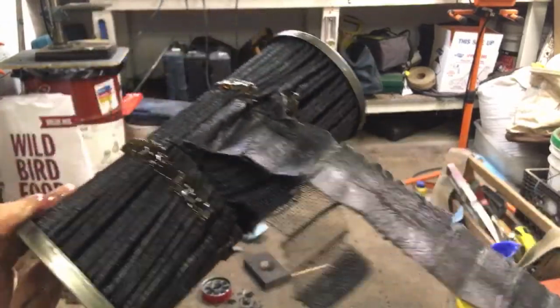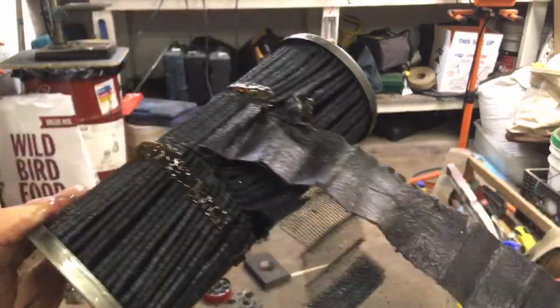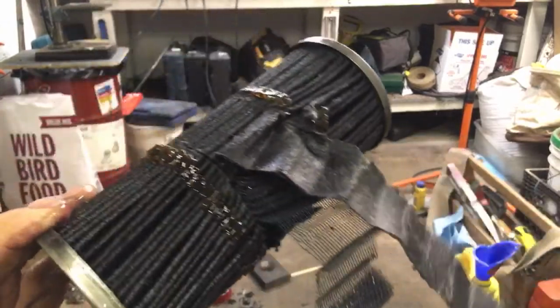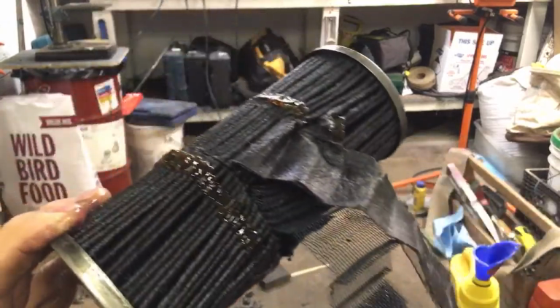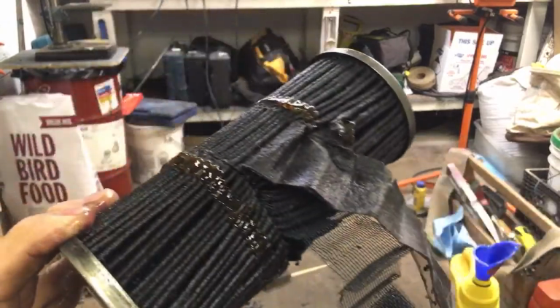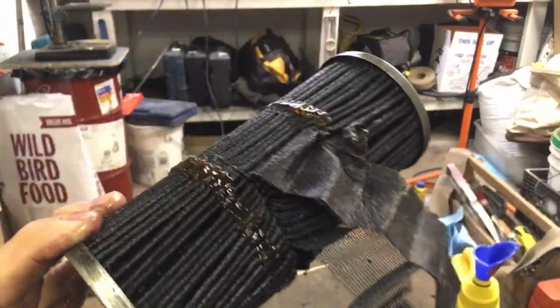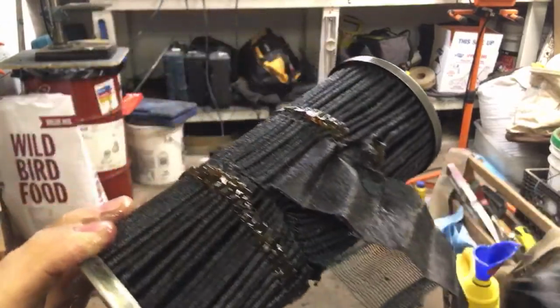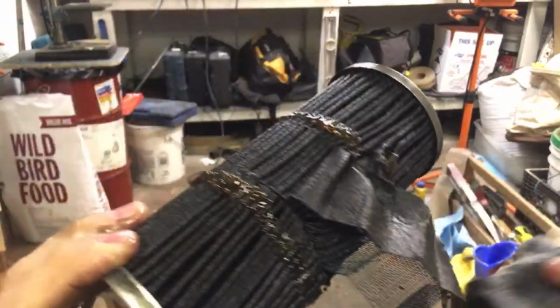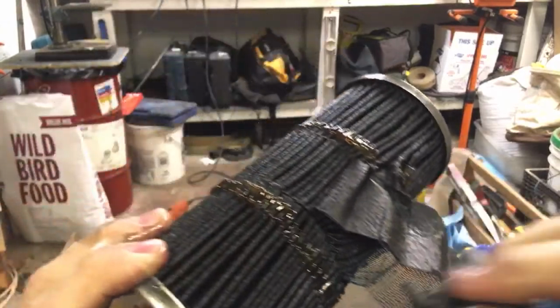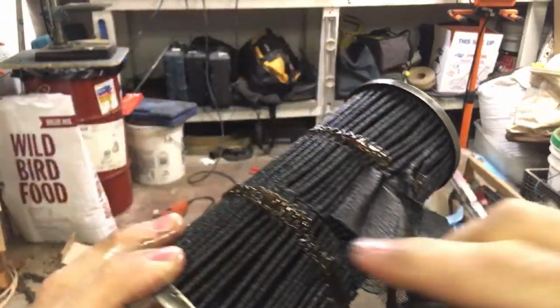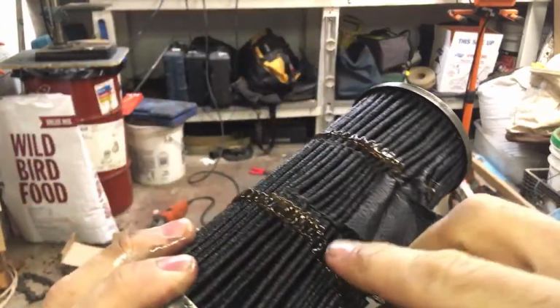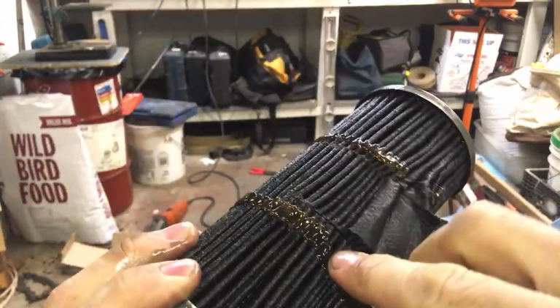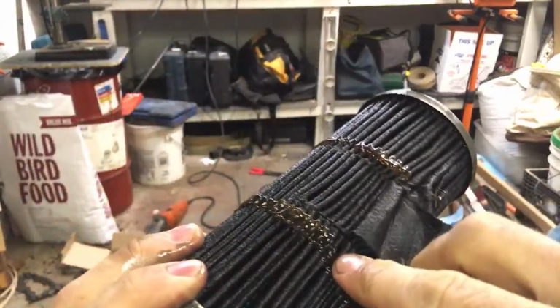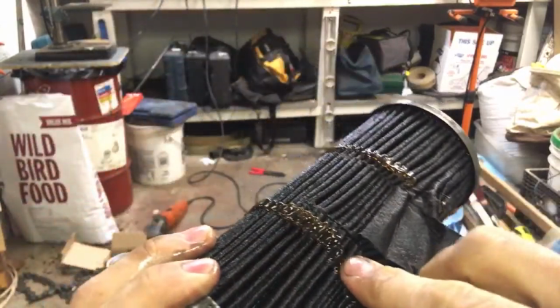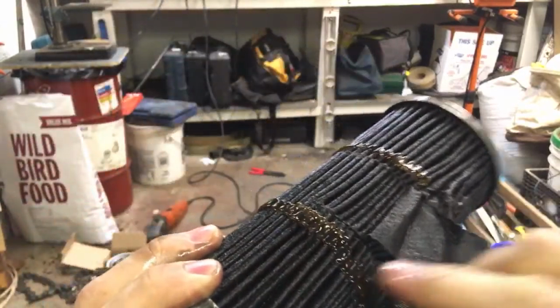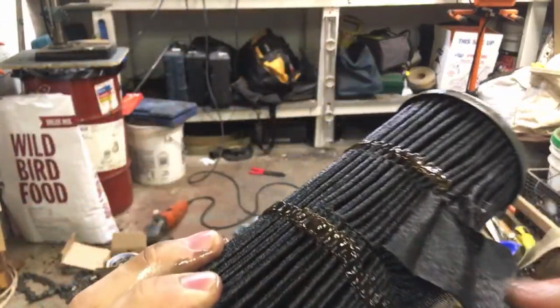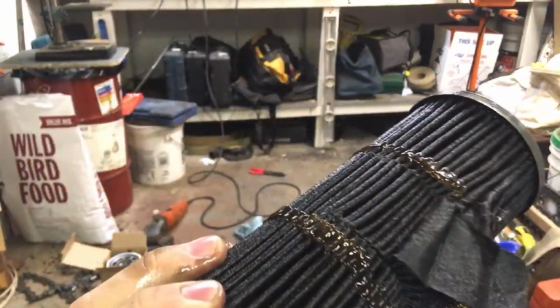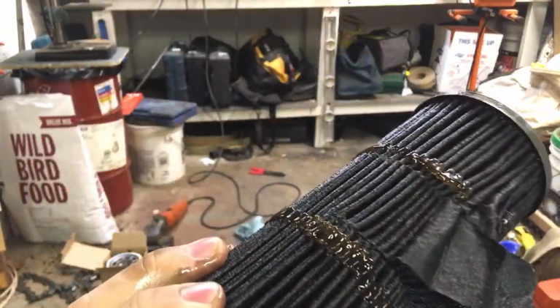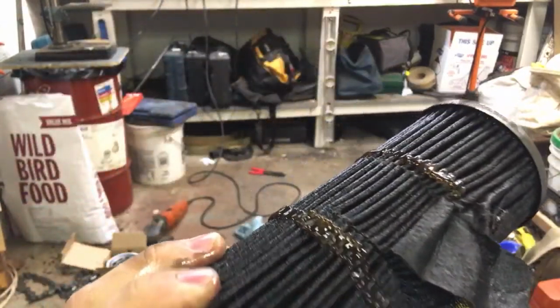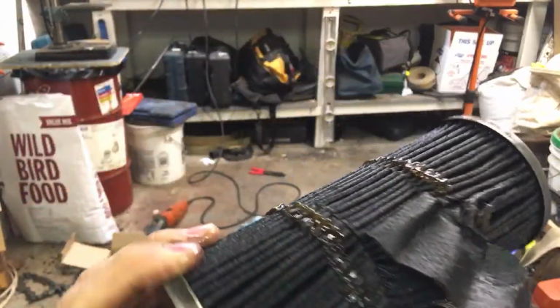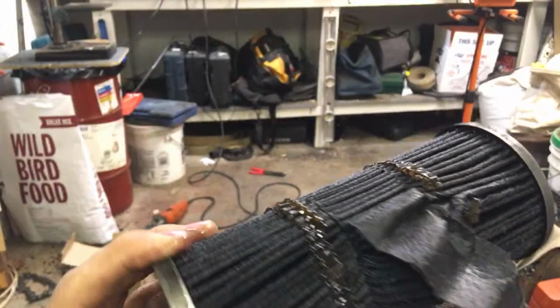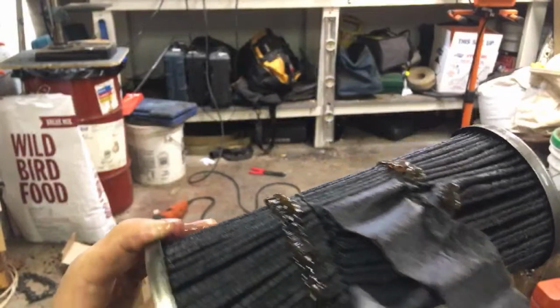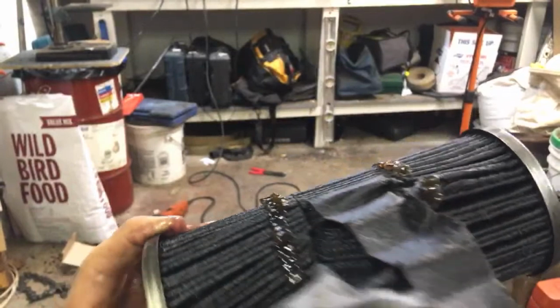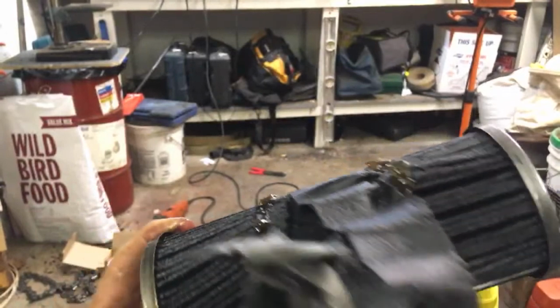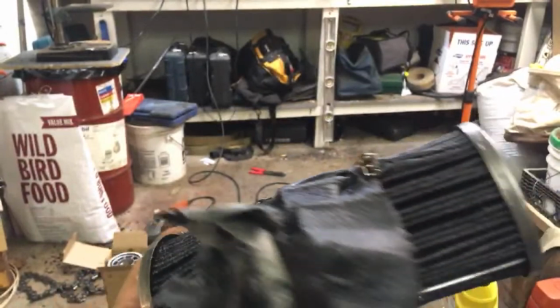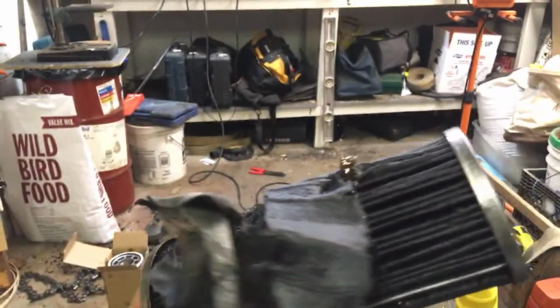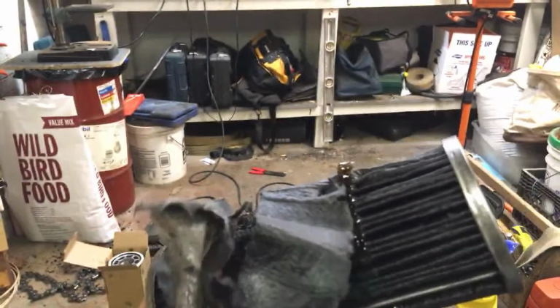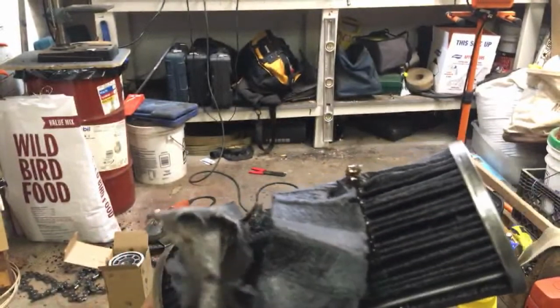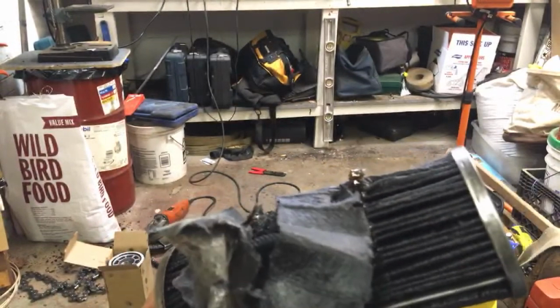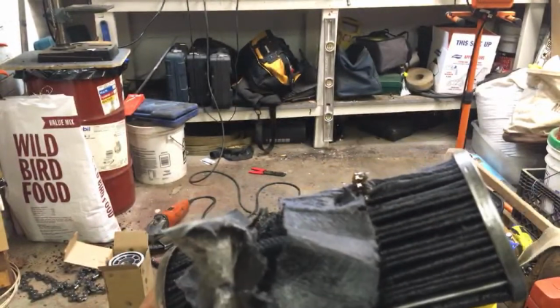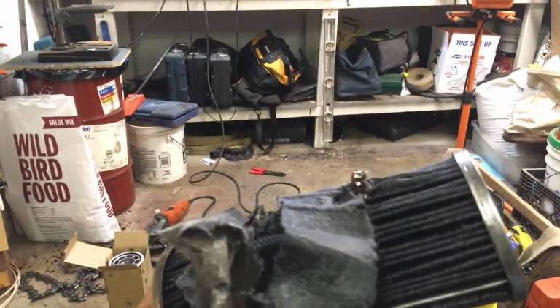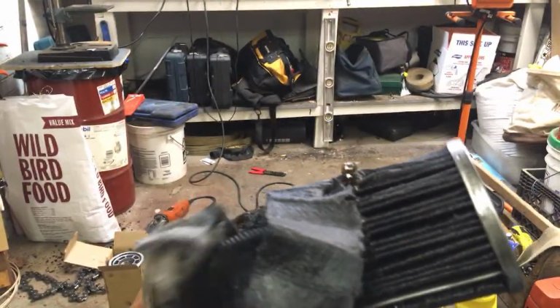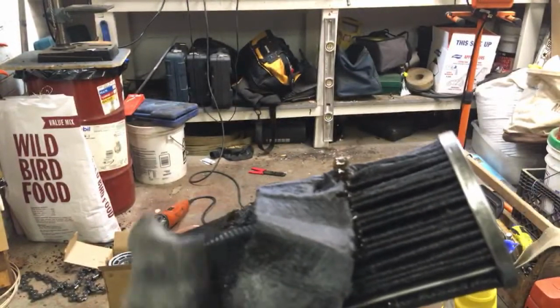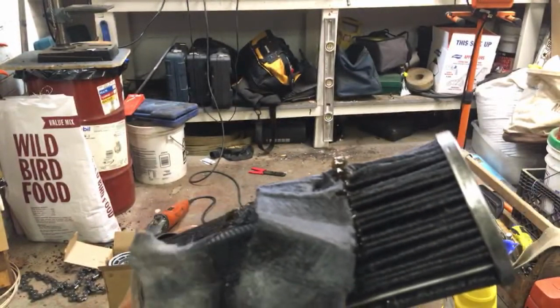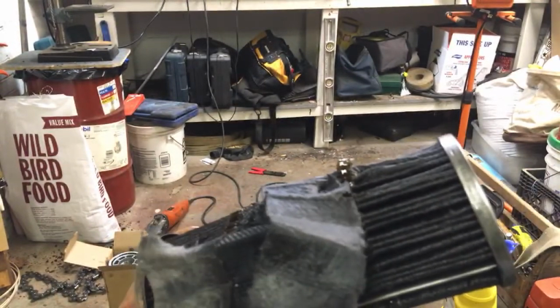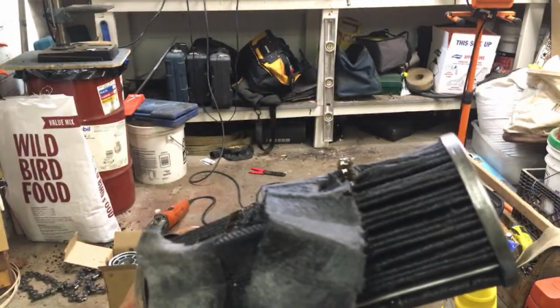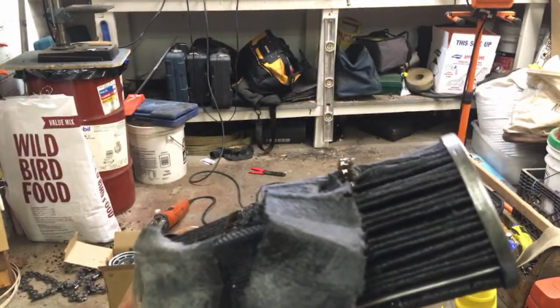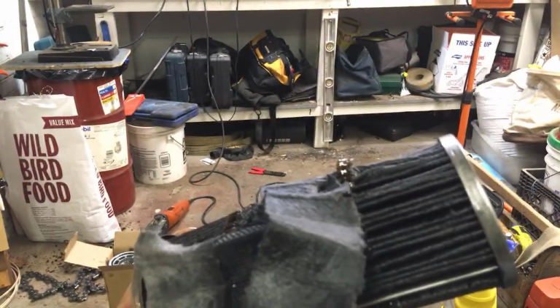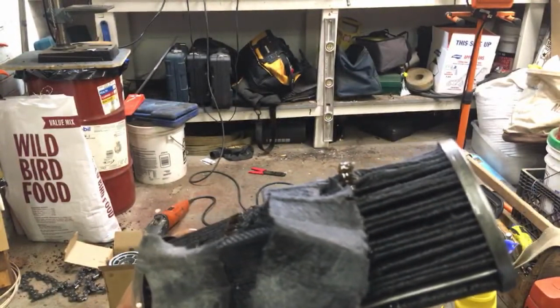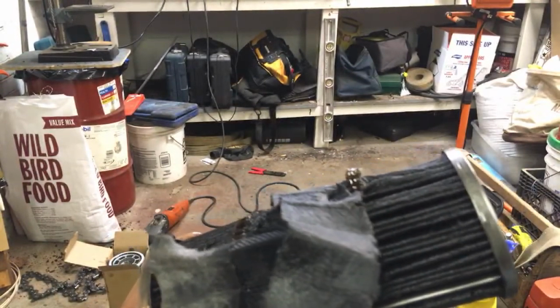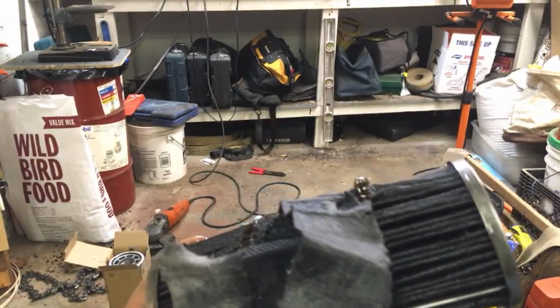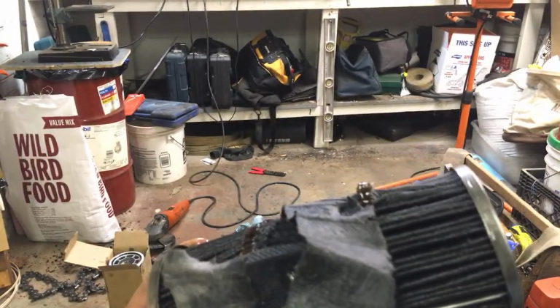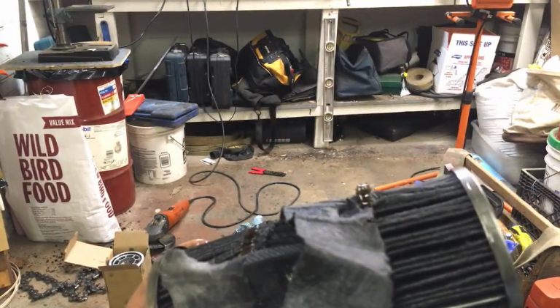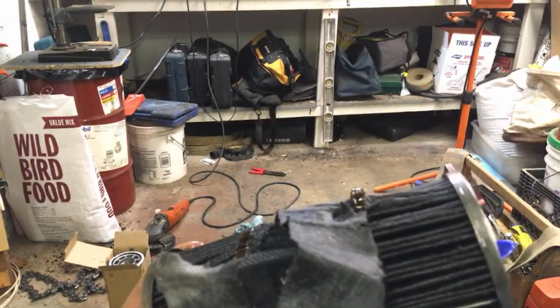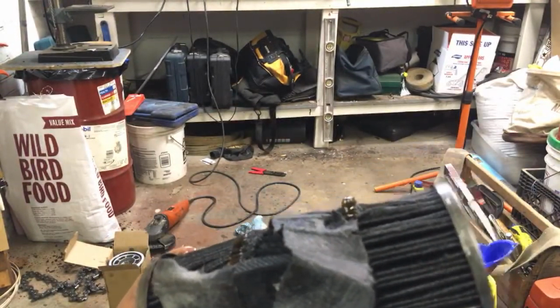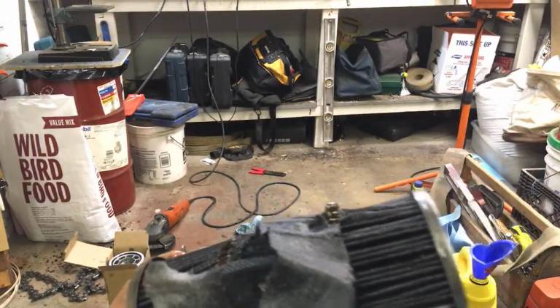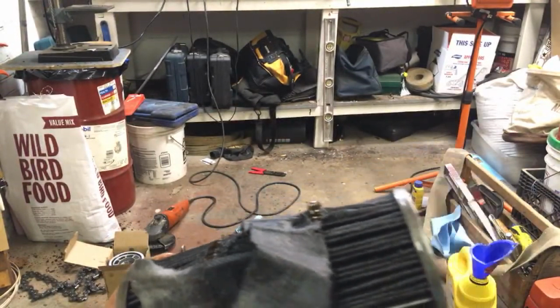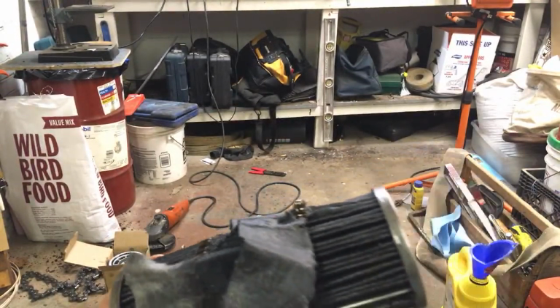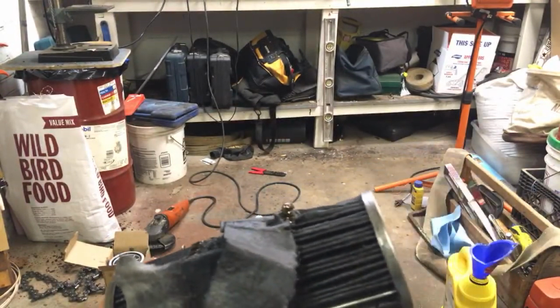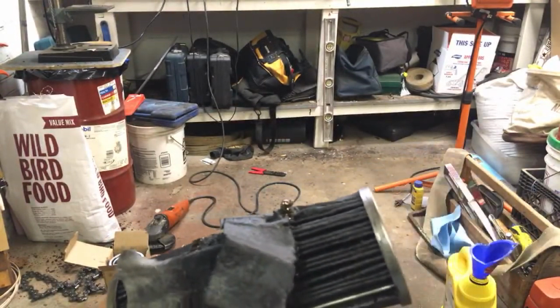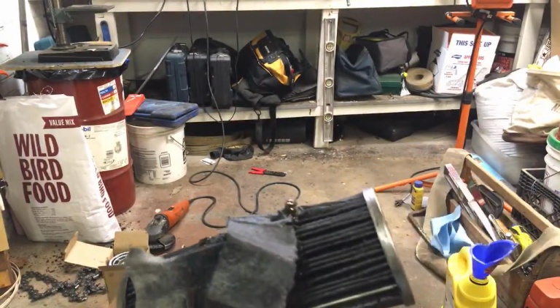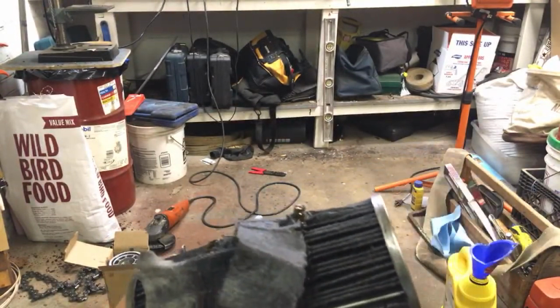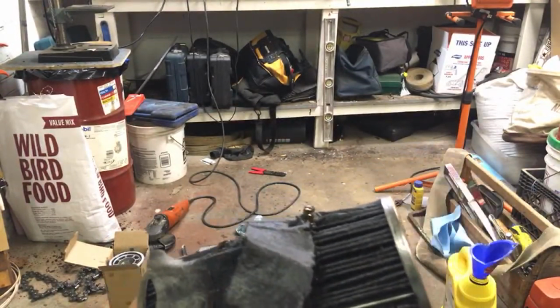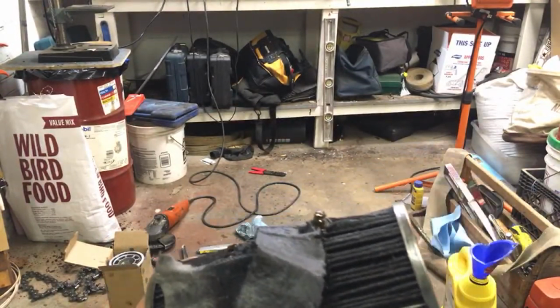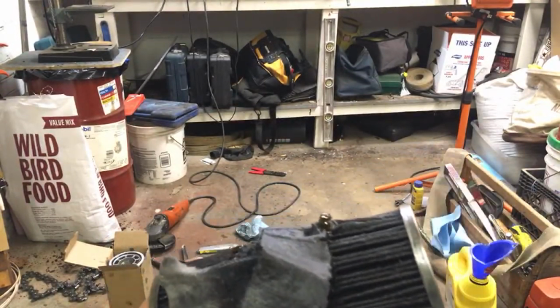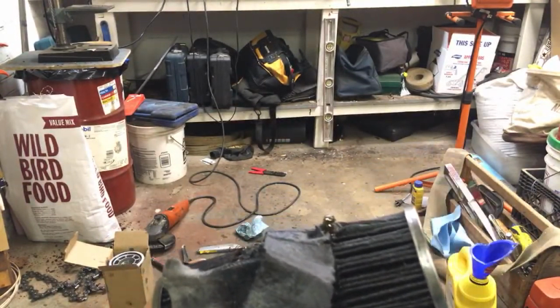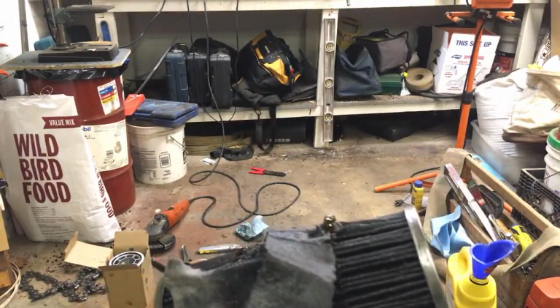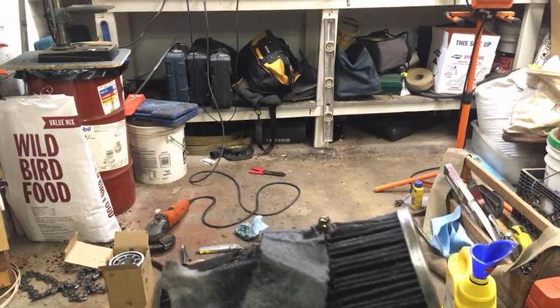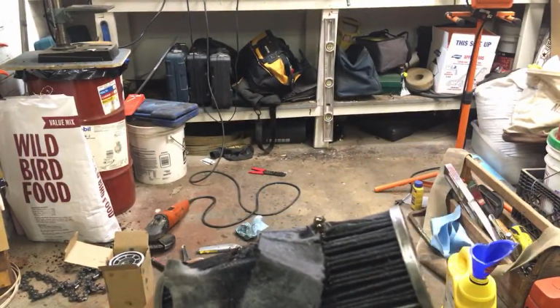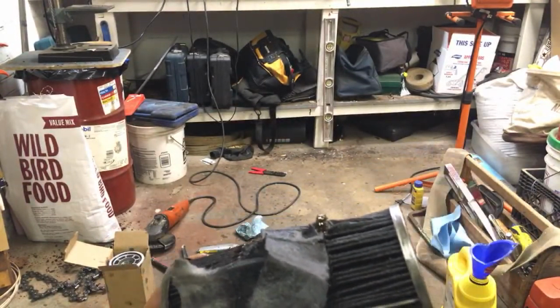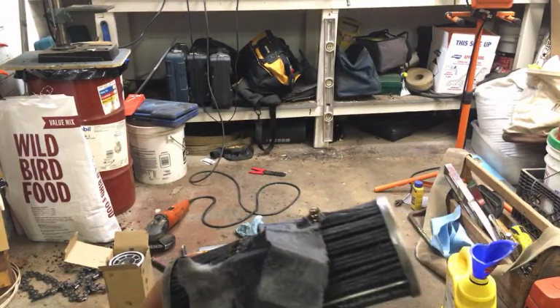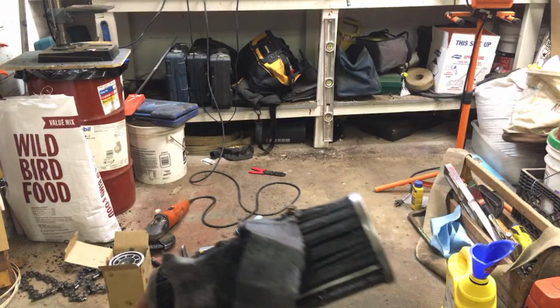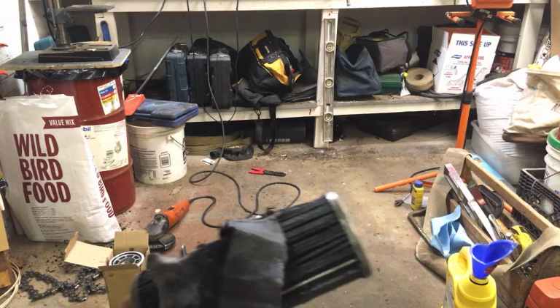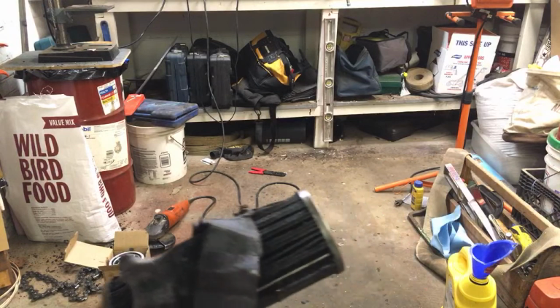All right, so there's that one. Now let's cut the newer one open. My question is: why did that new filter plug so much?